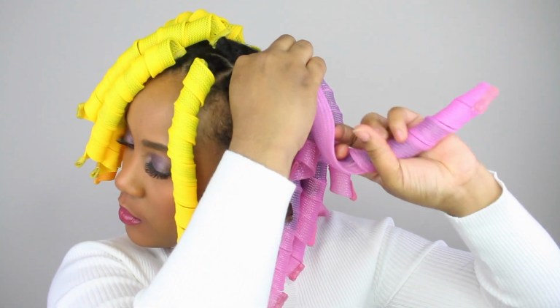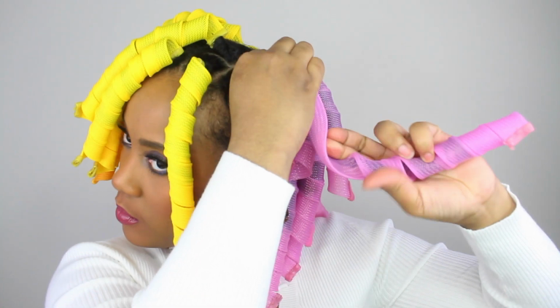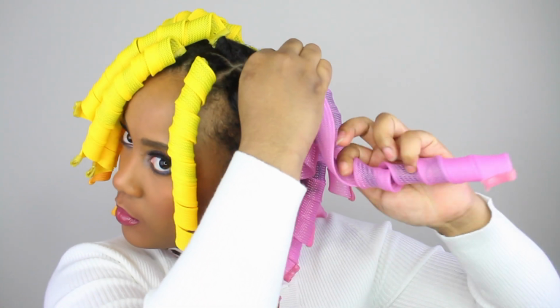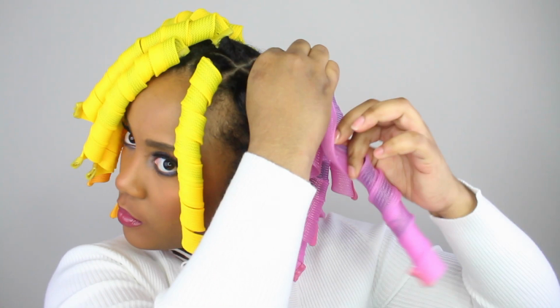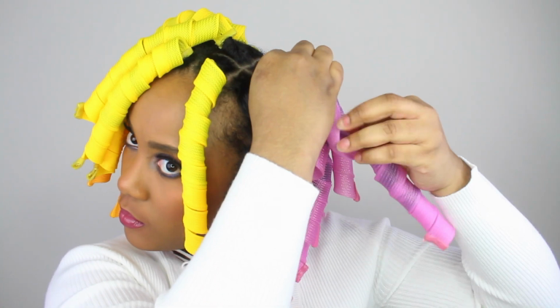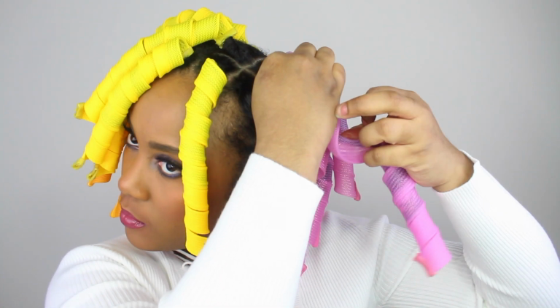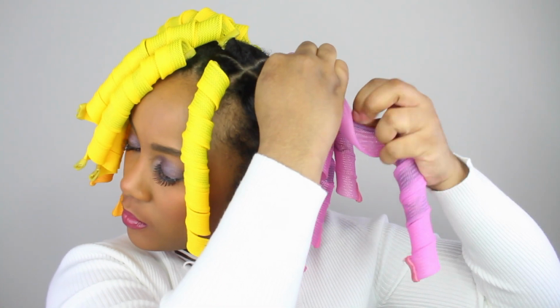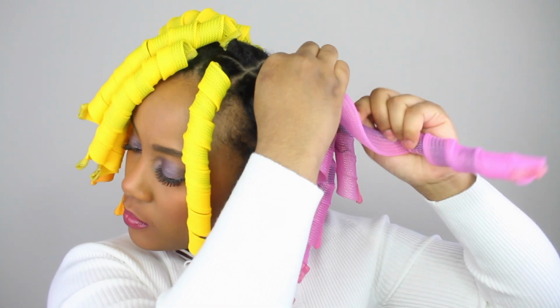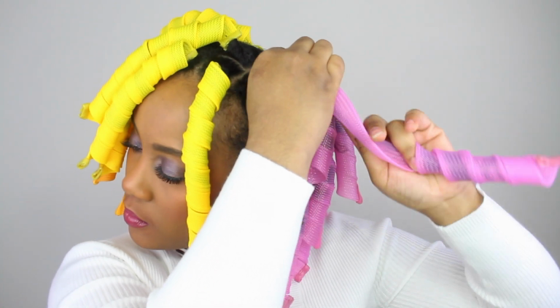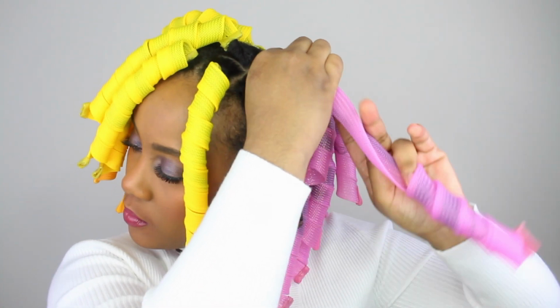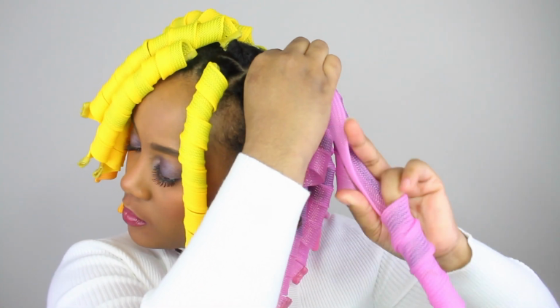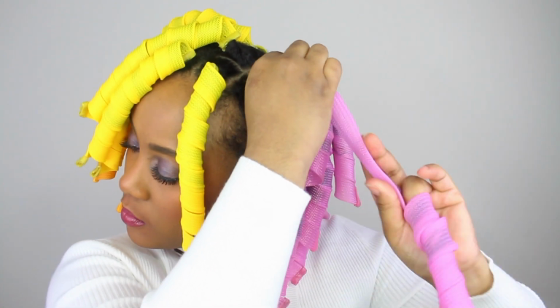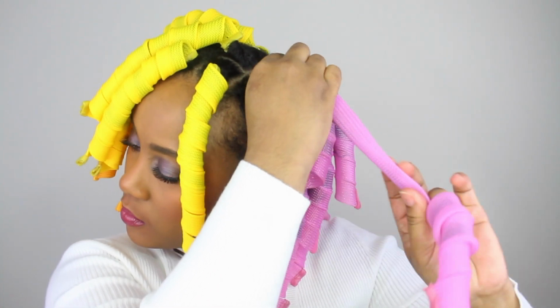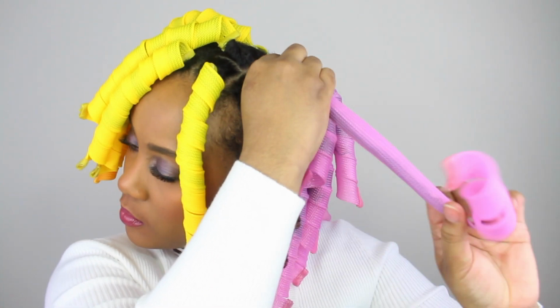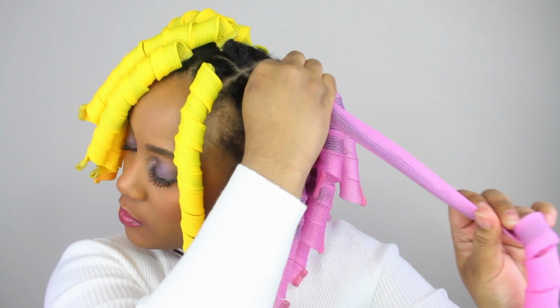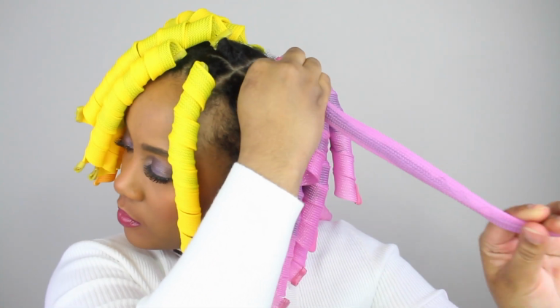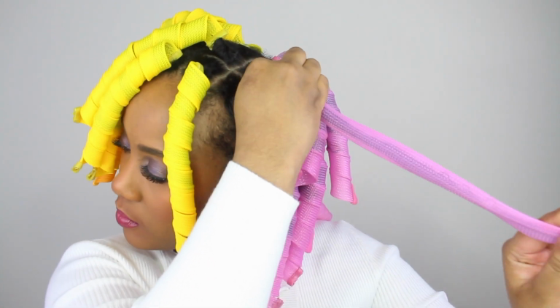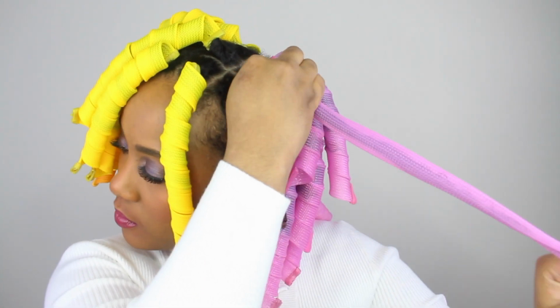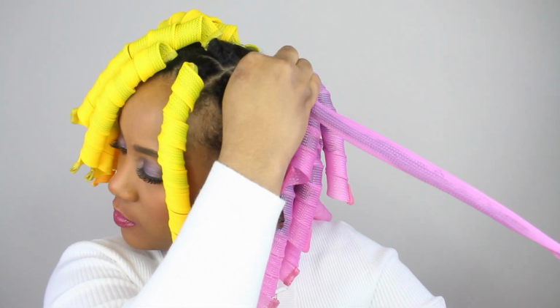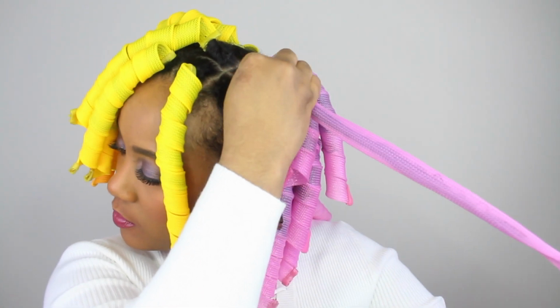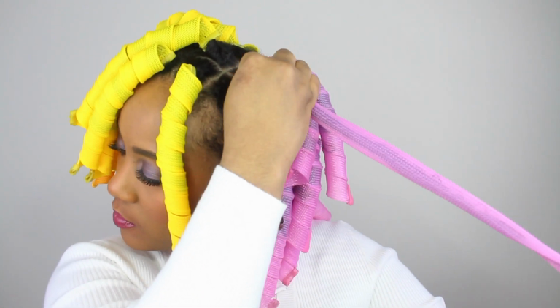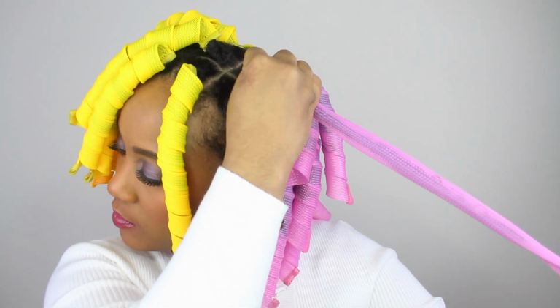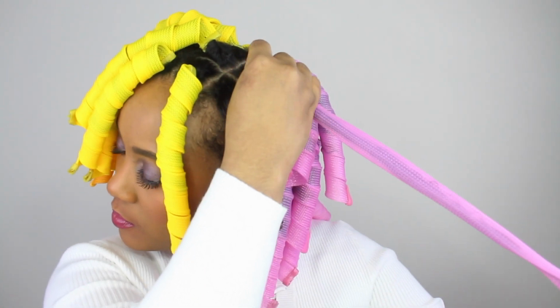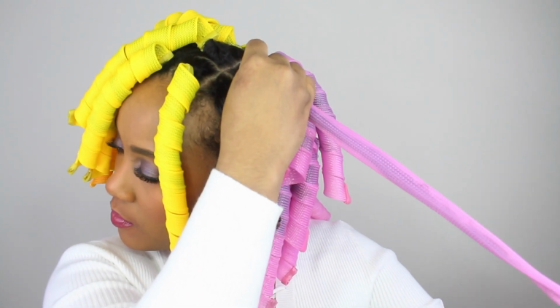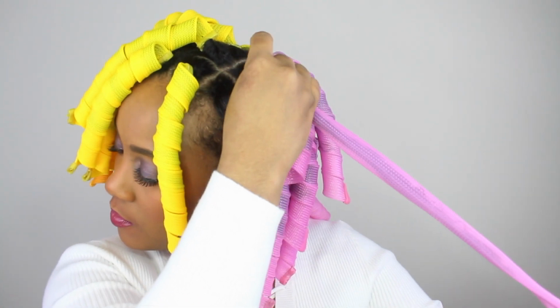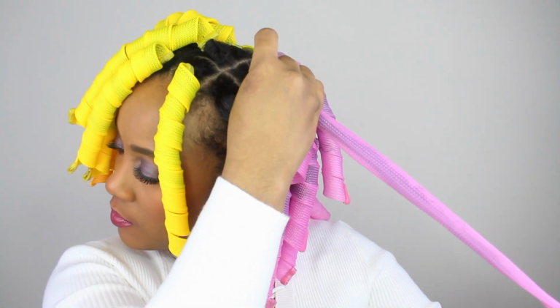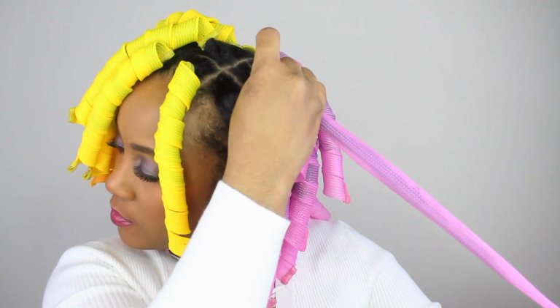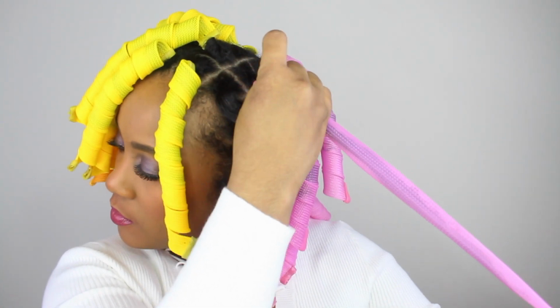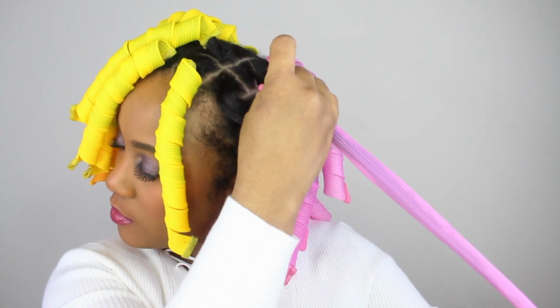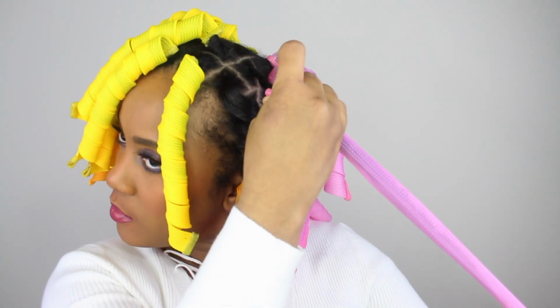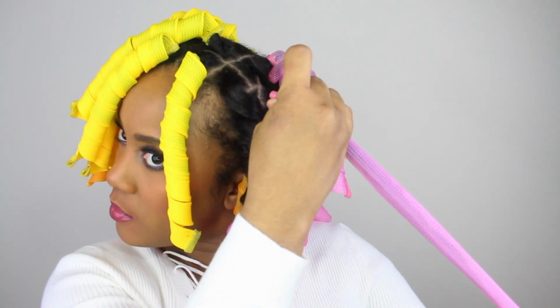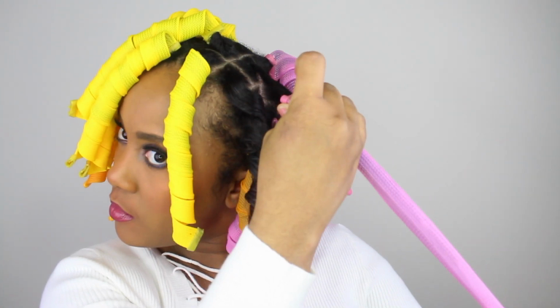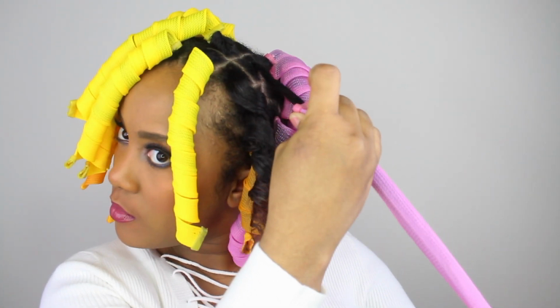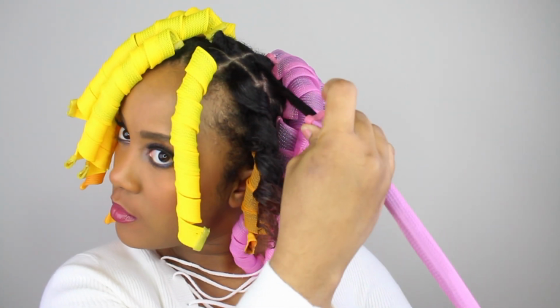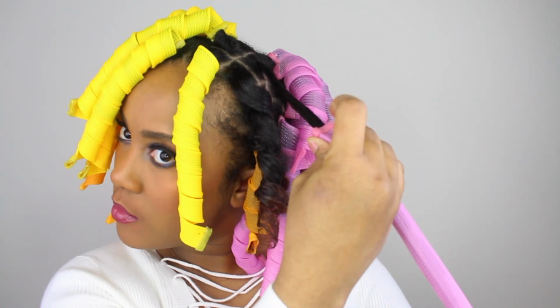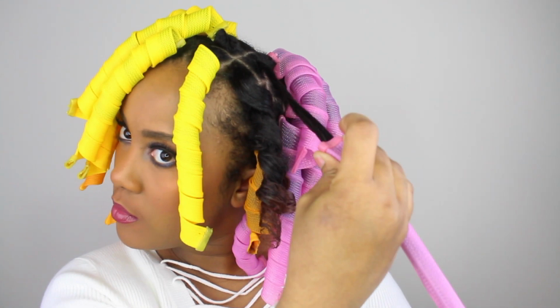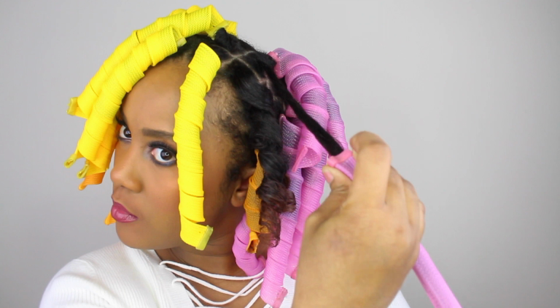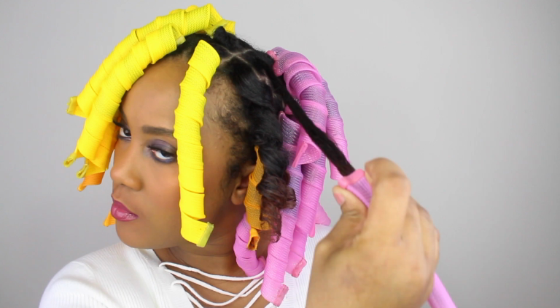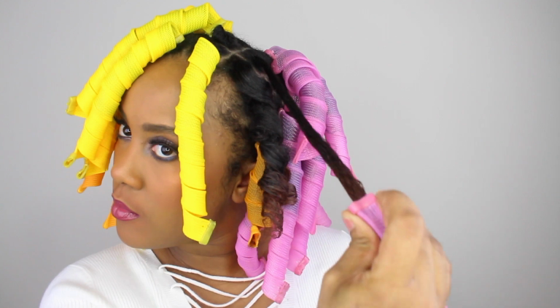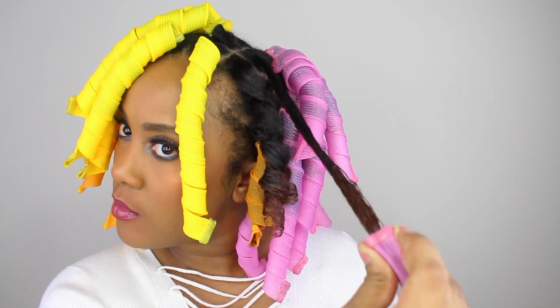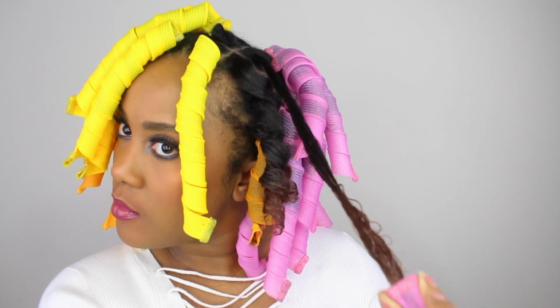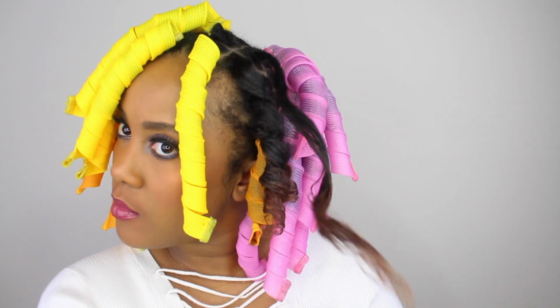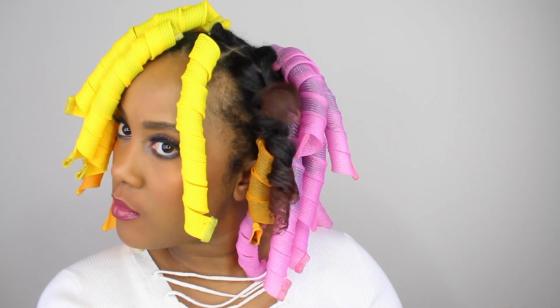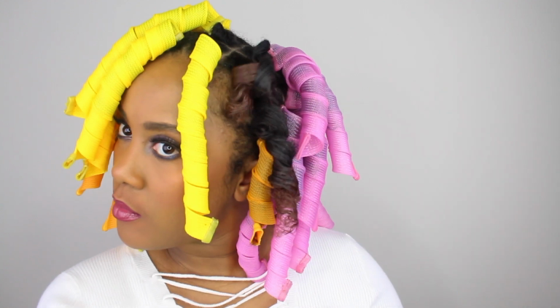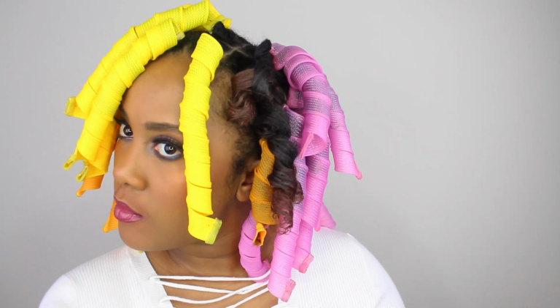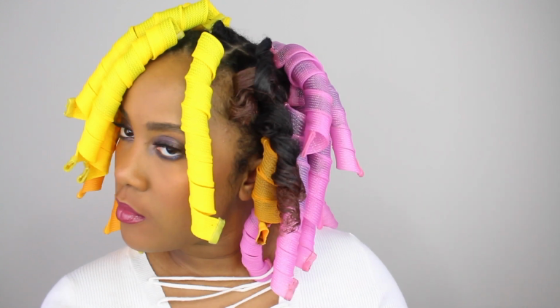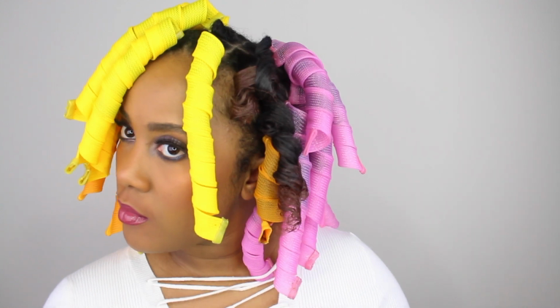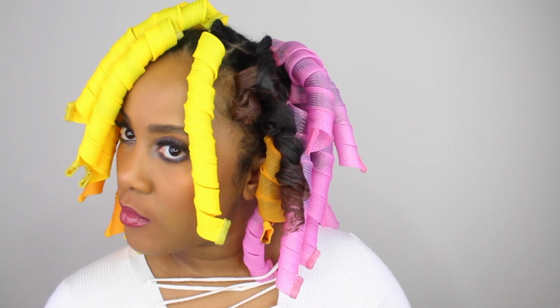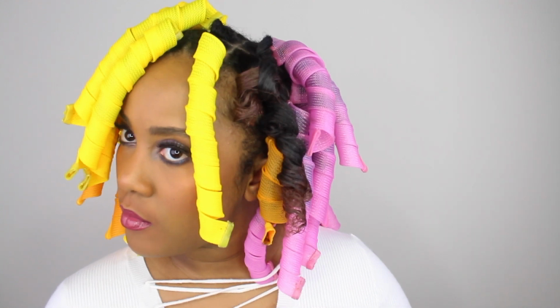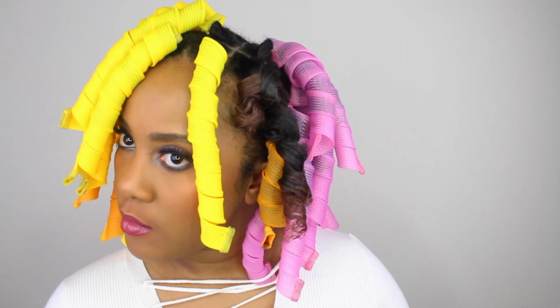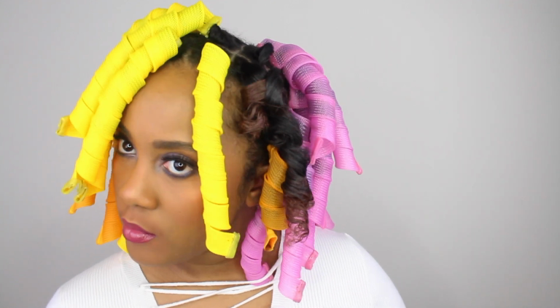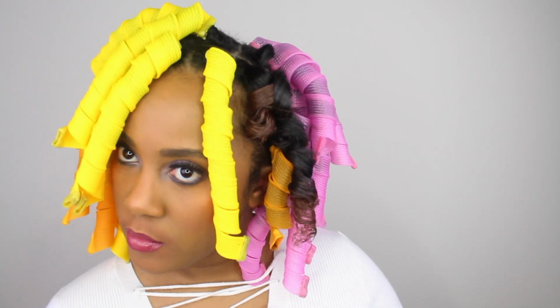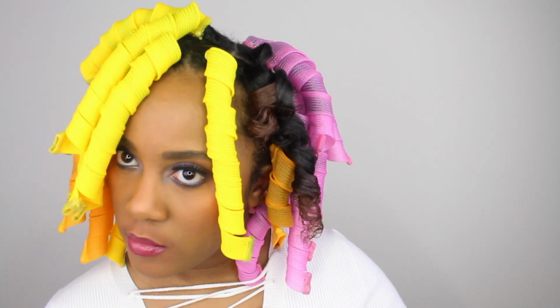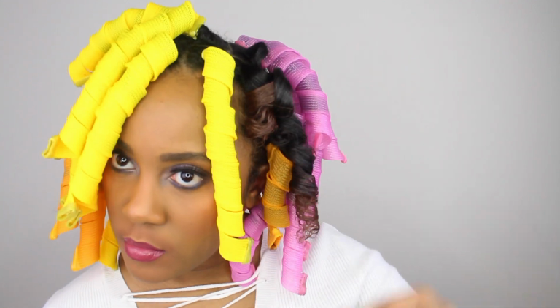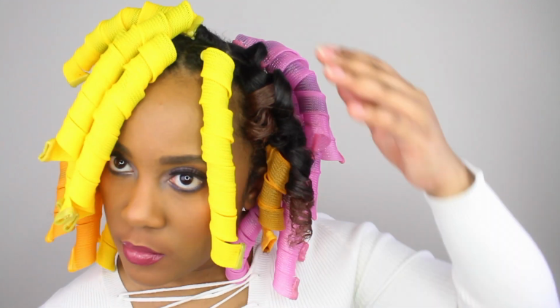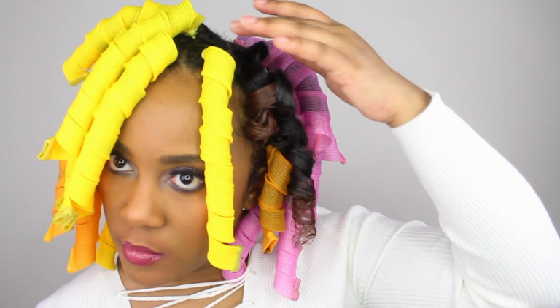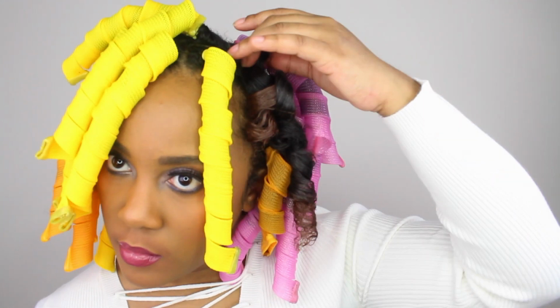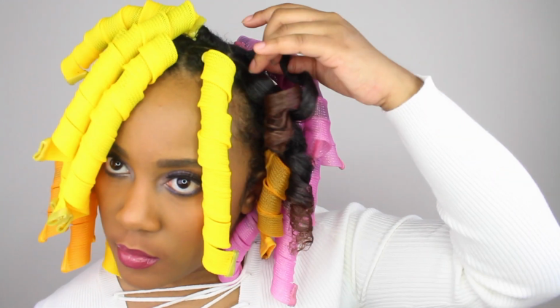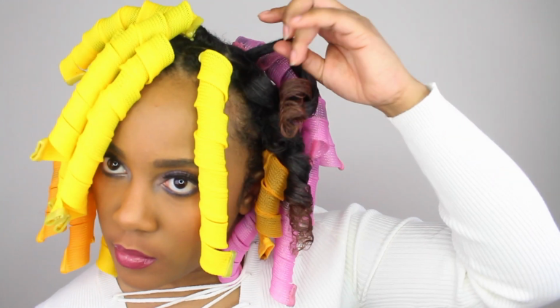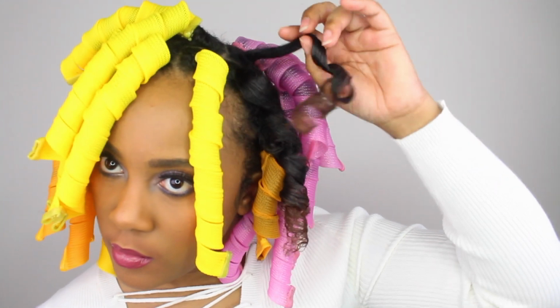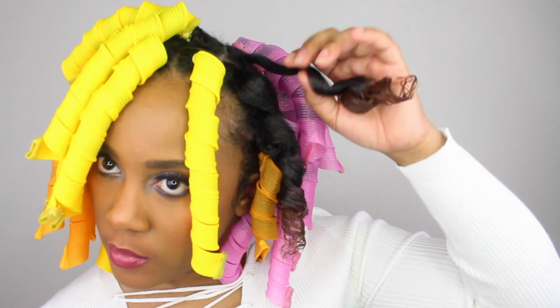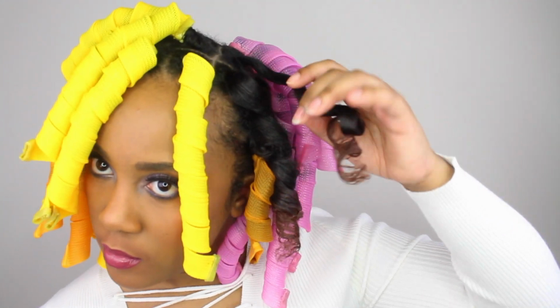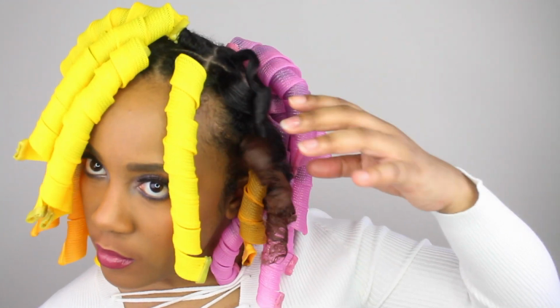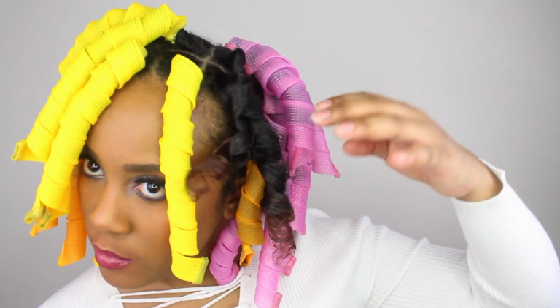To remove the curlers, you're just going to squeeze the top part open and then you're able to gently glide the curler off the hair.